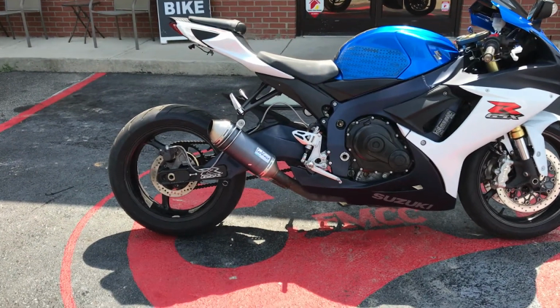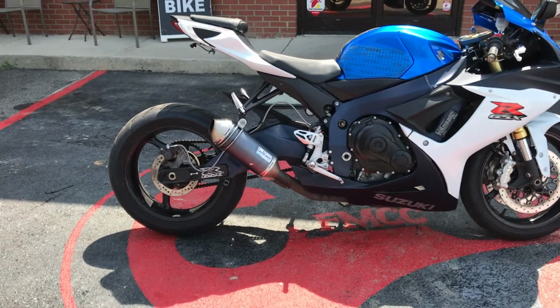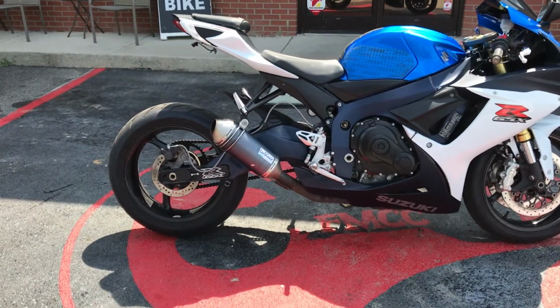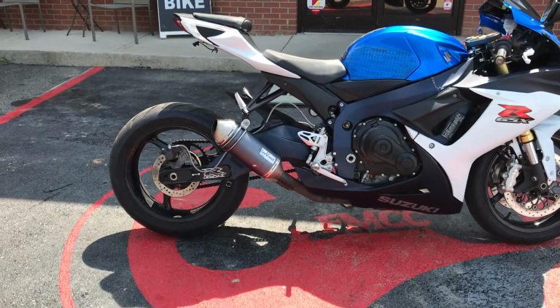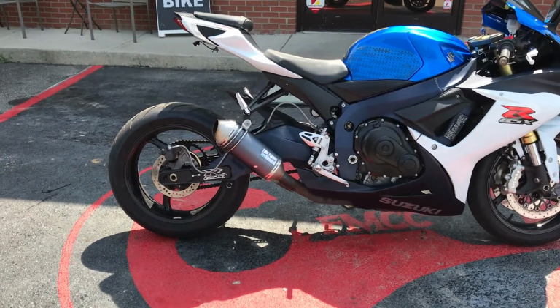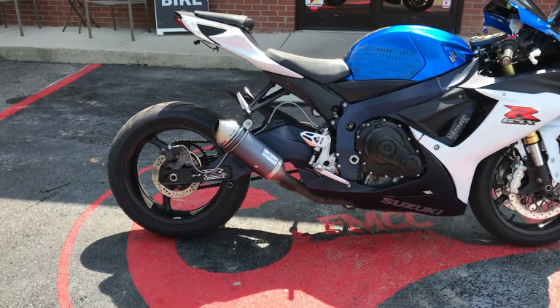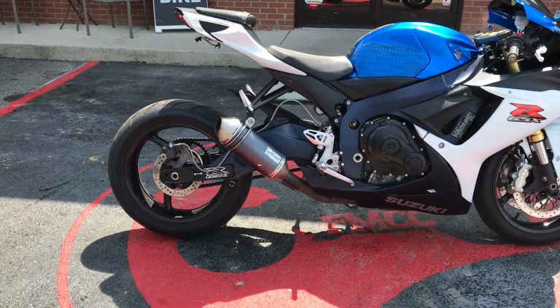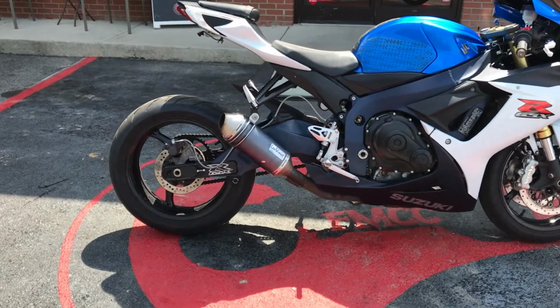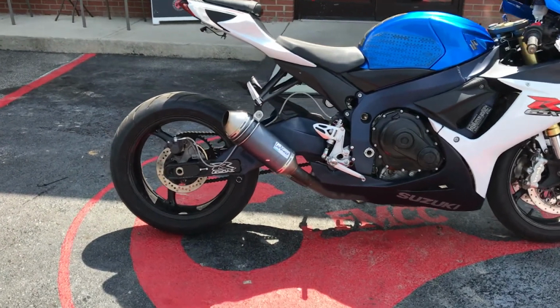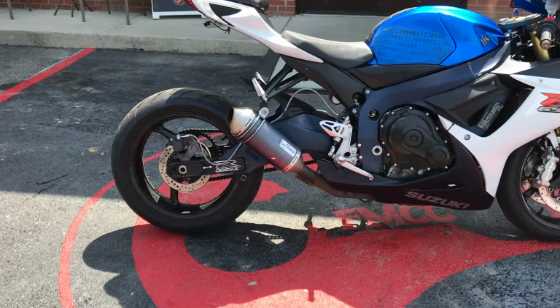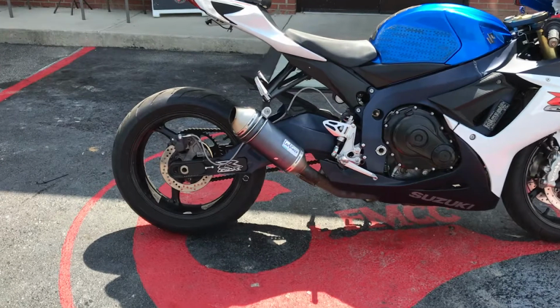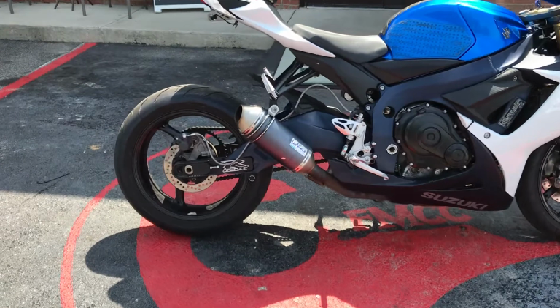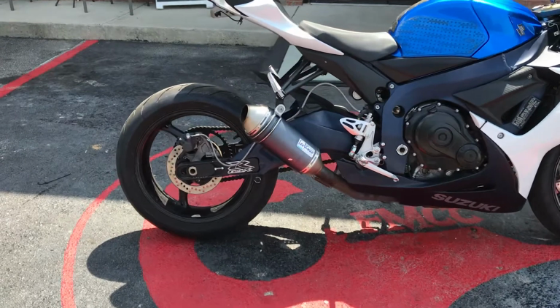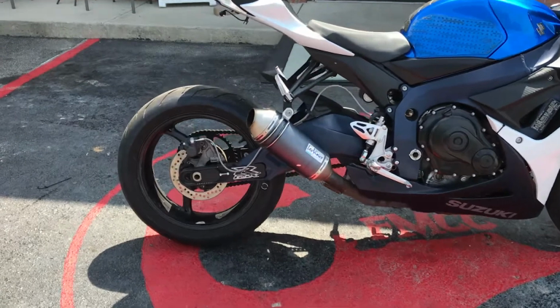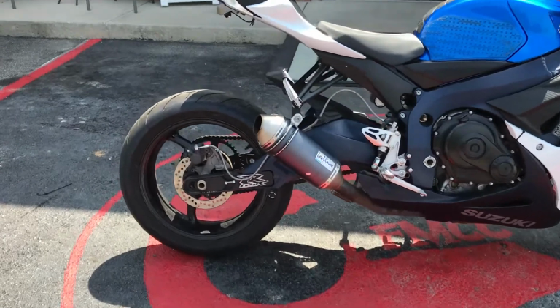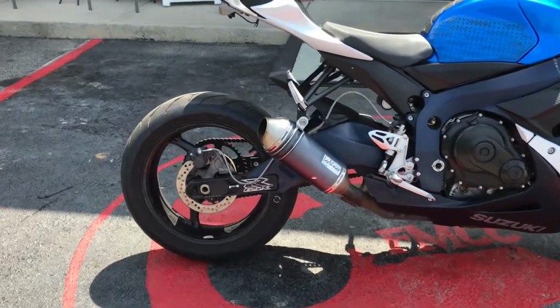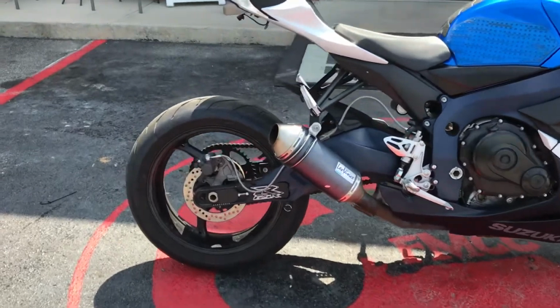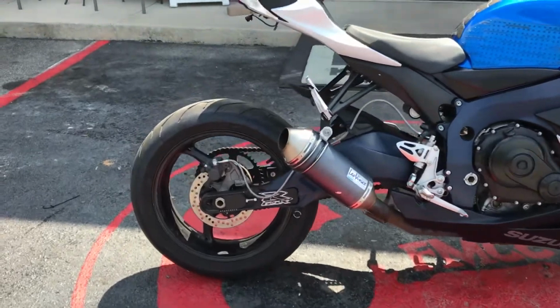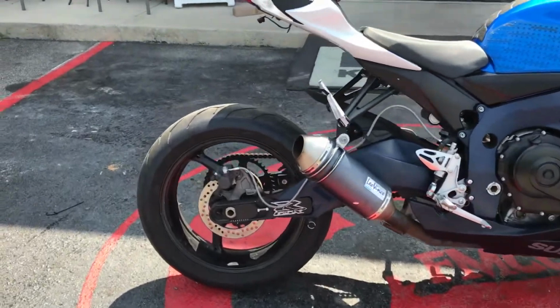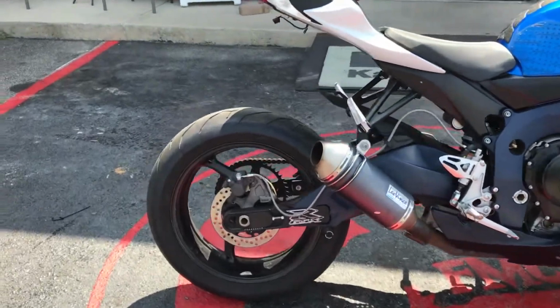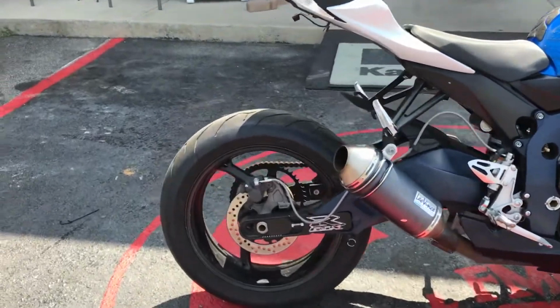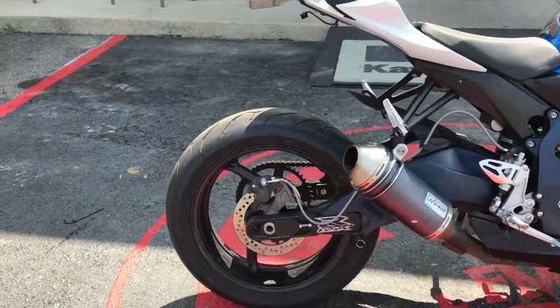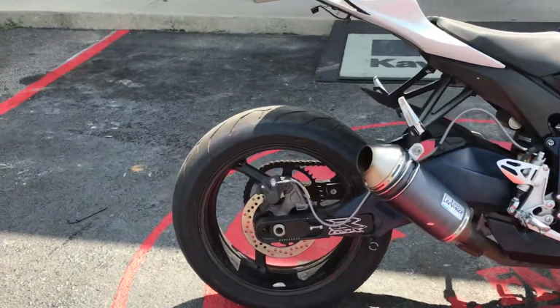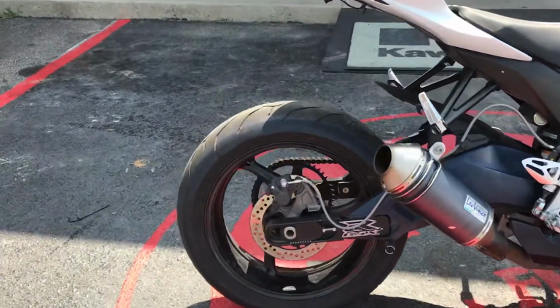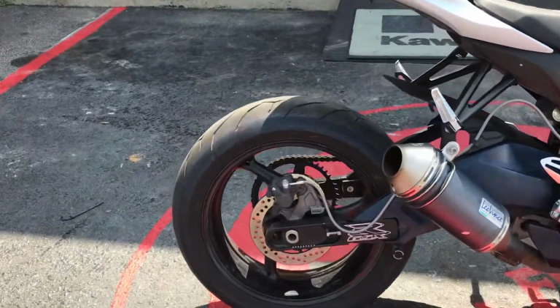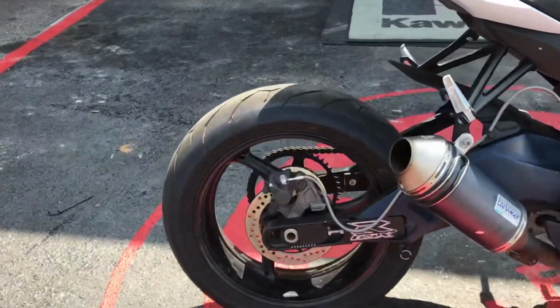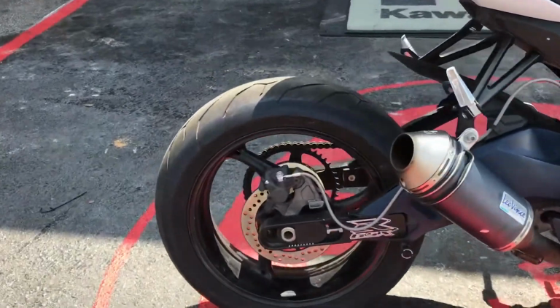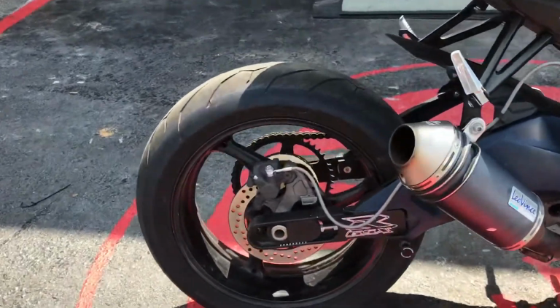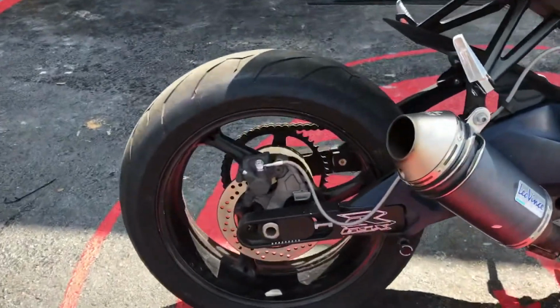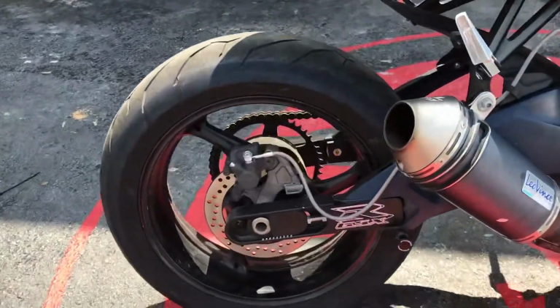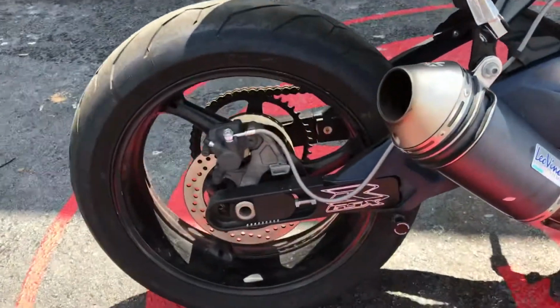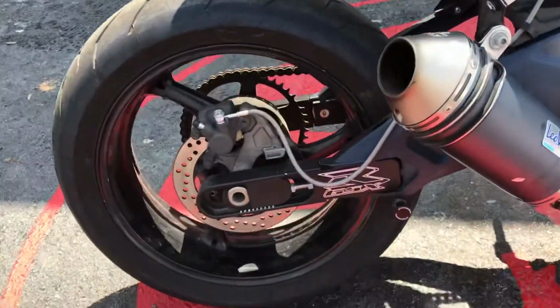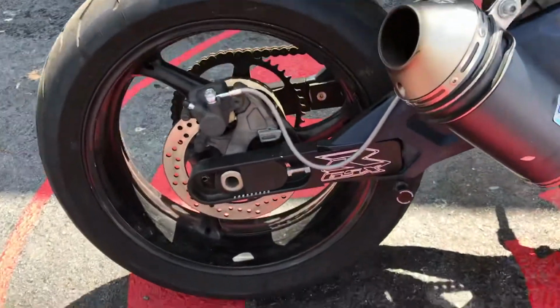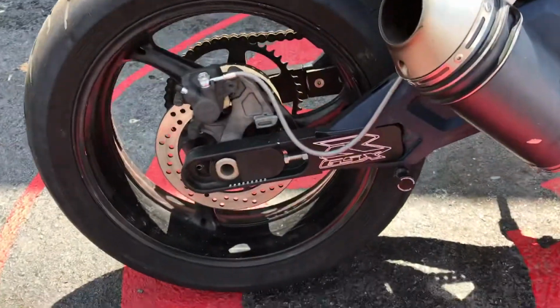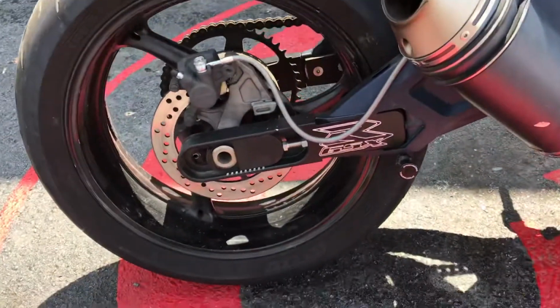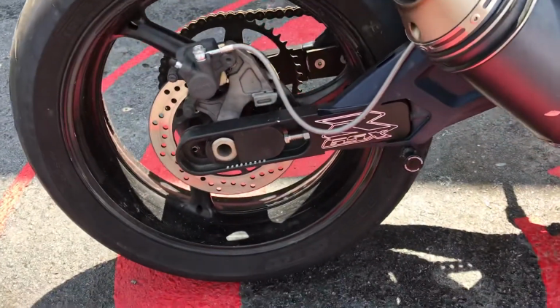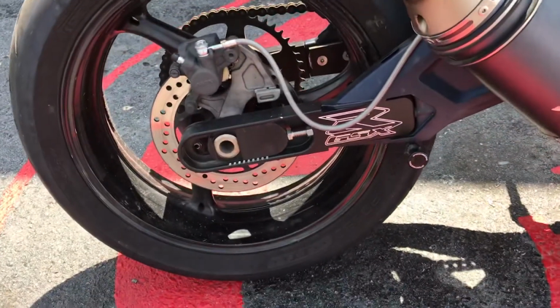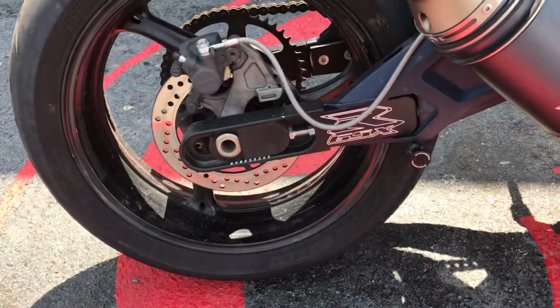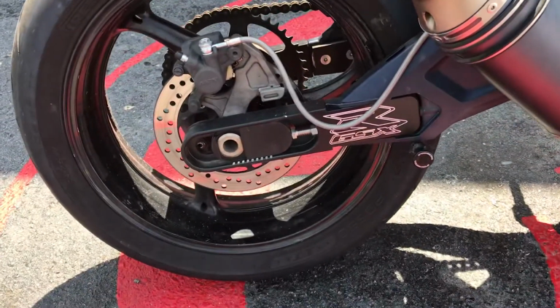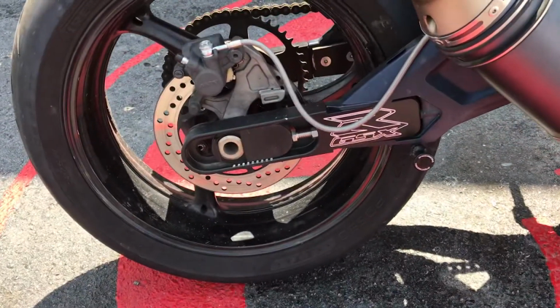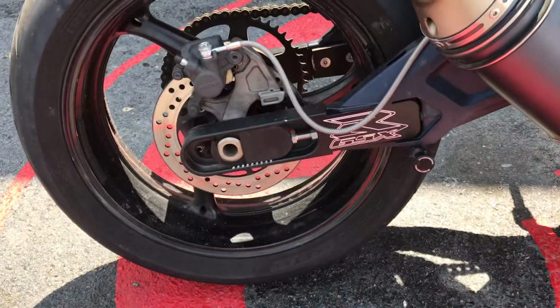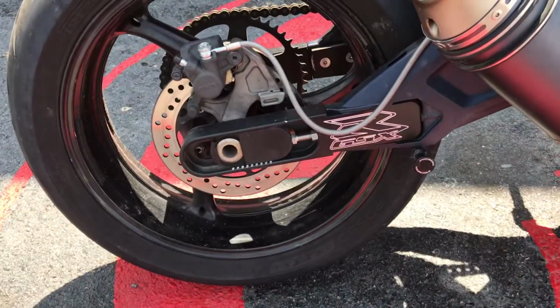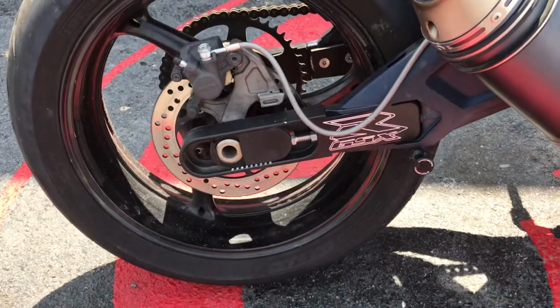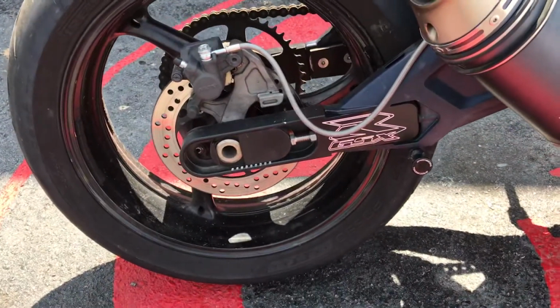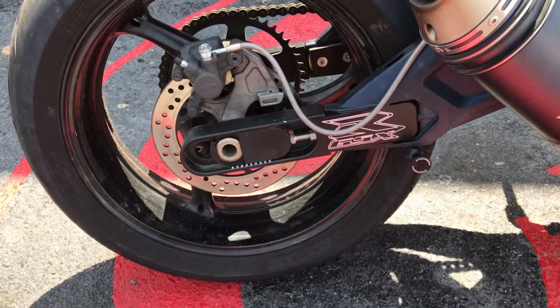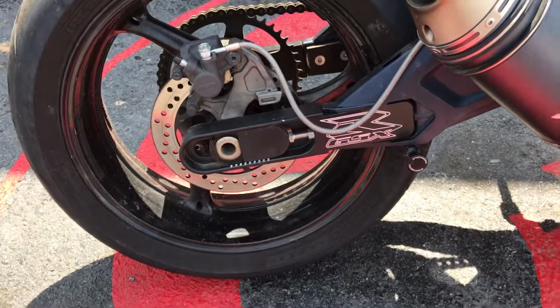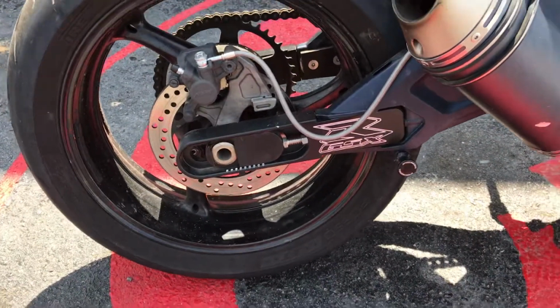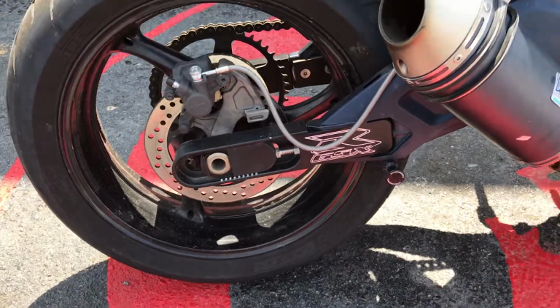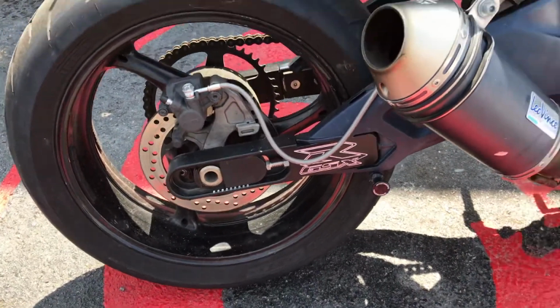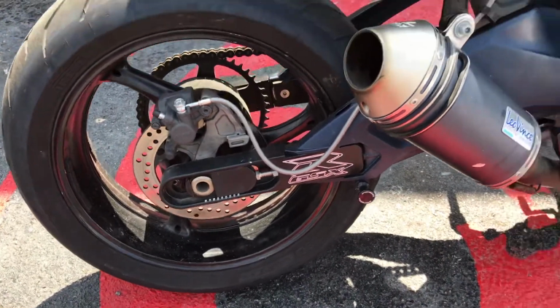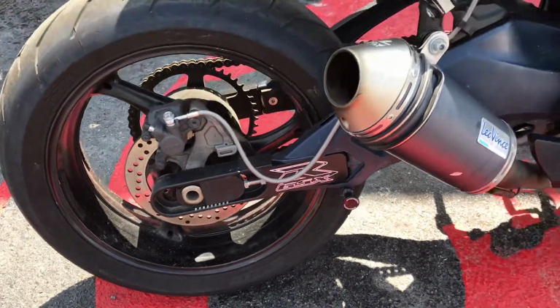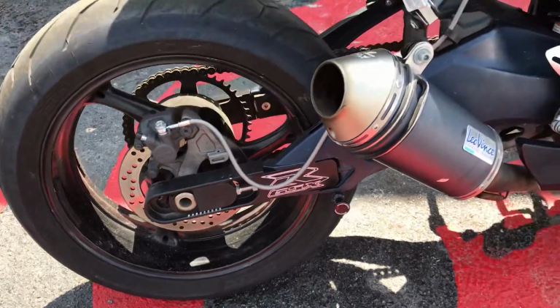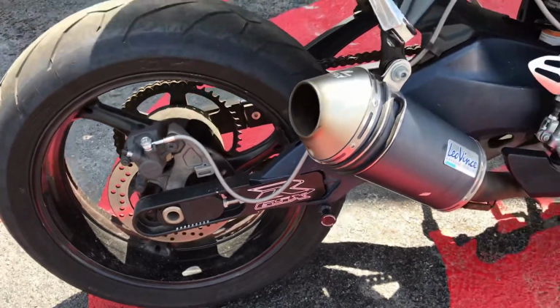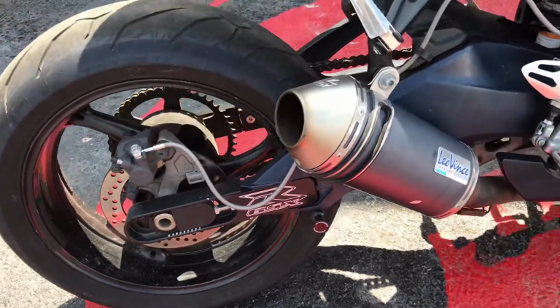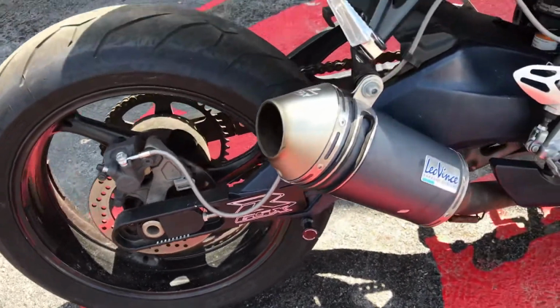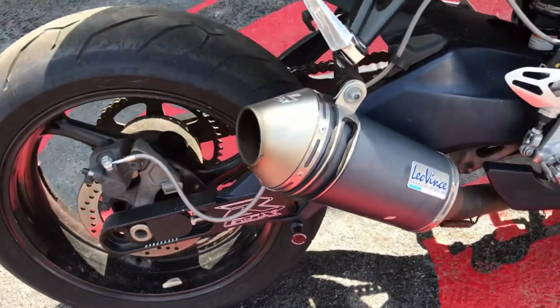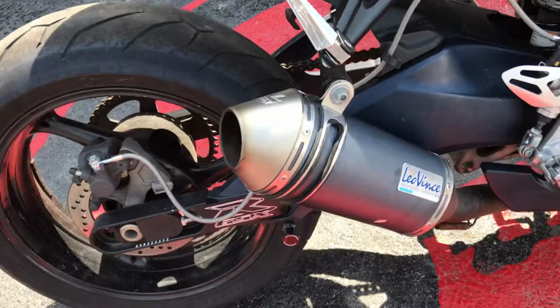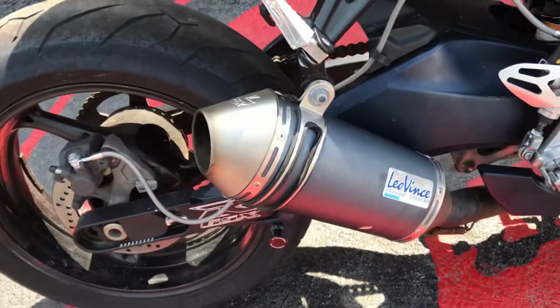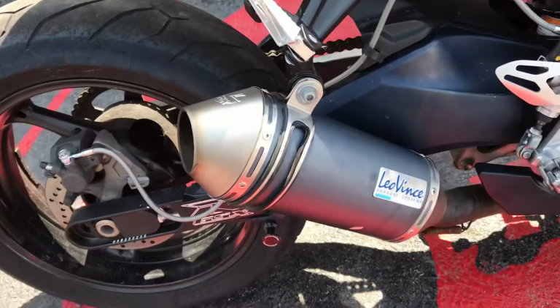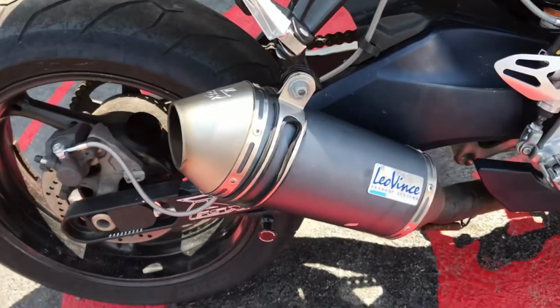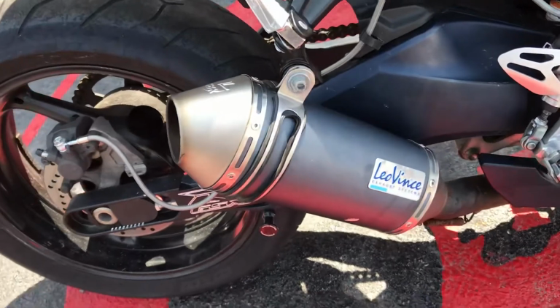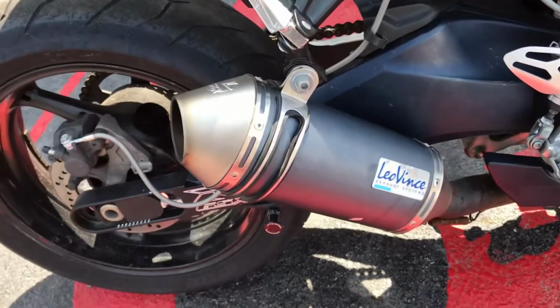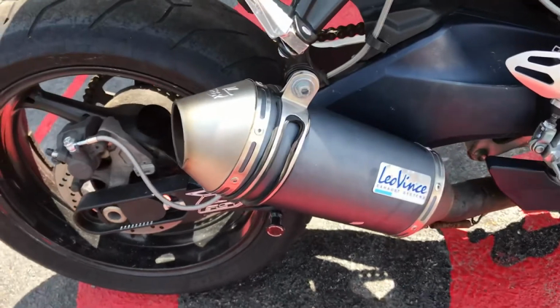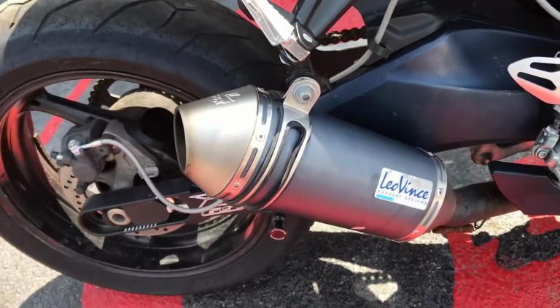It has been stretched out, and it has an aftermarket exhaust.